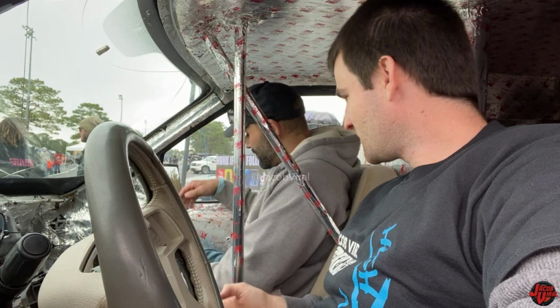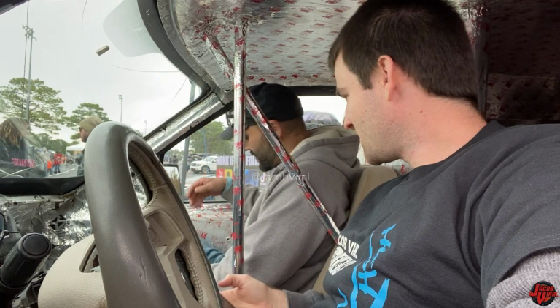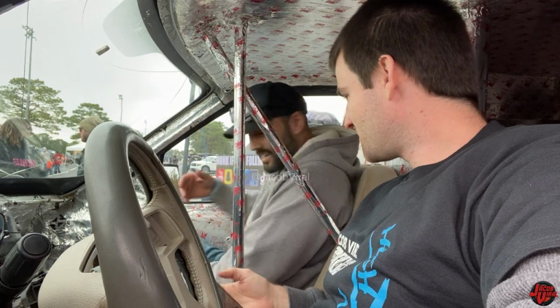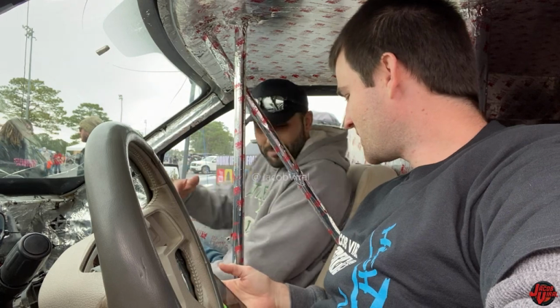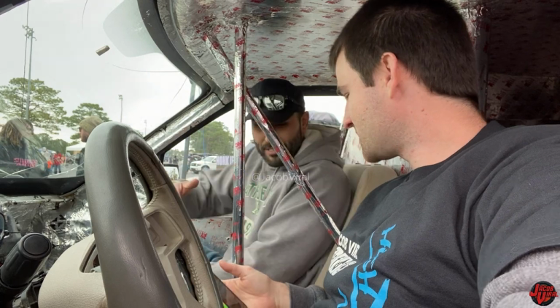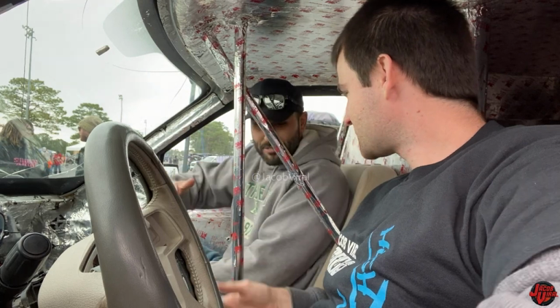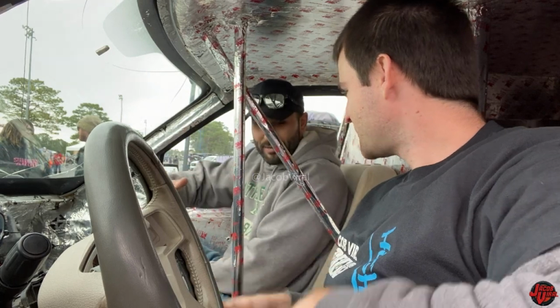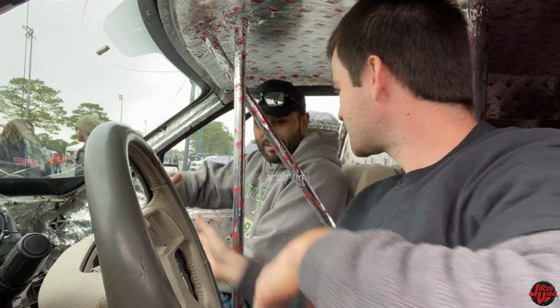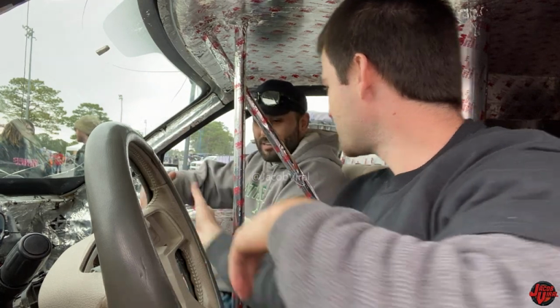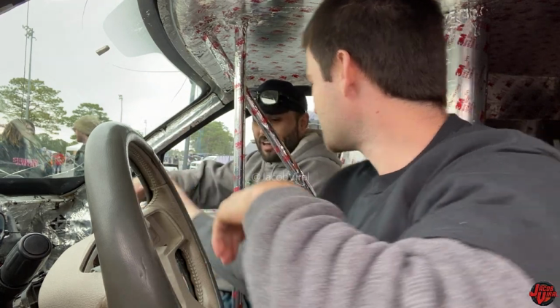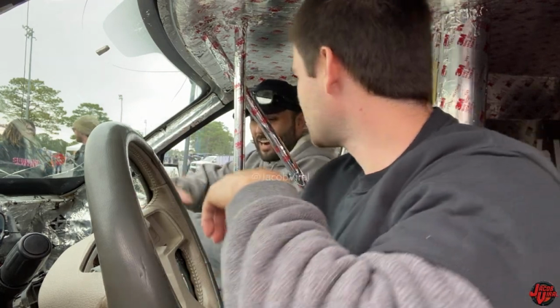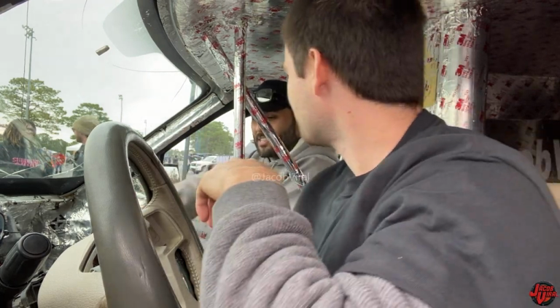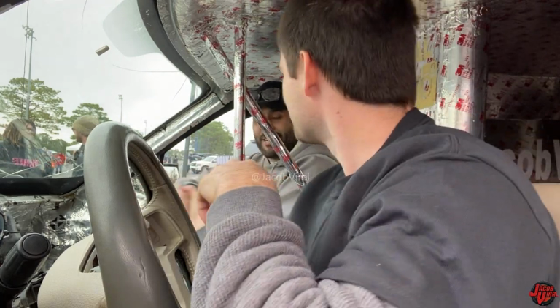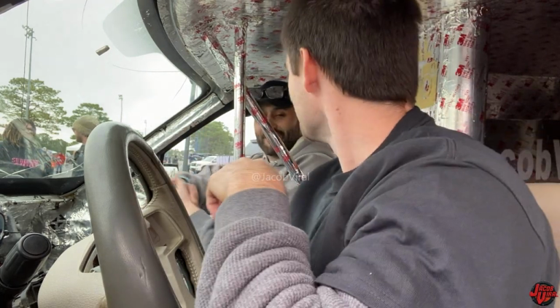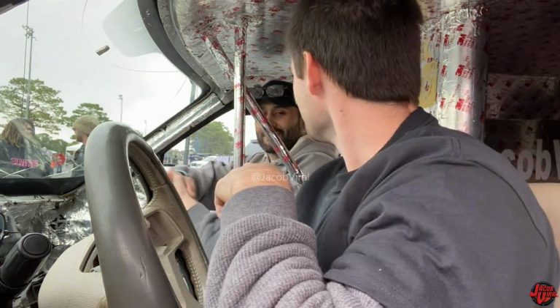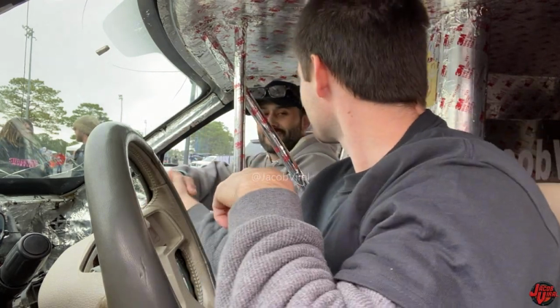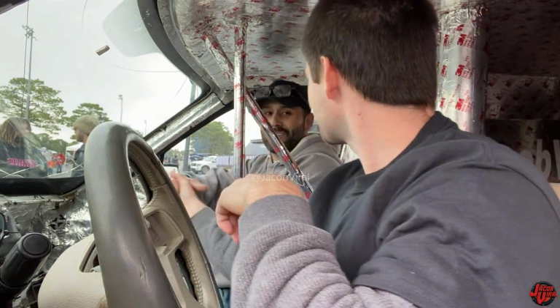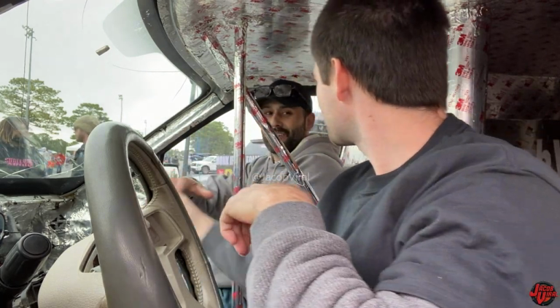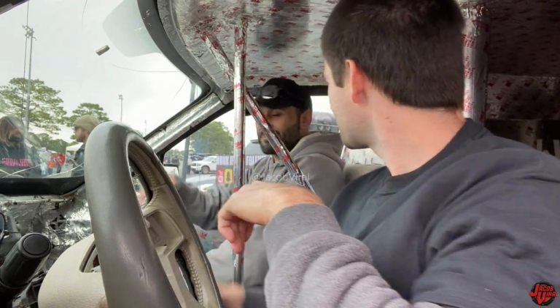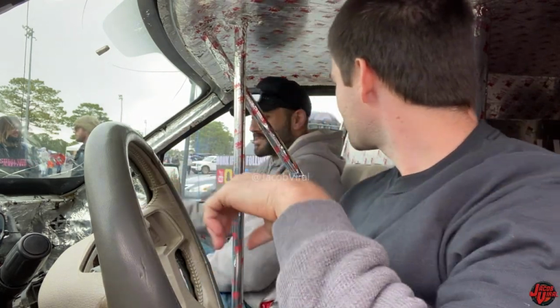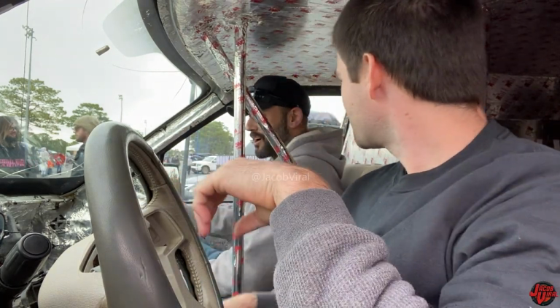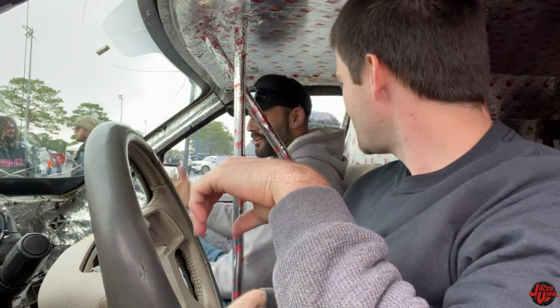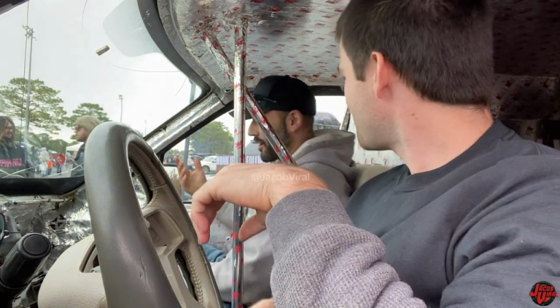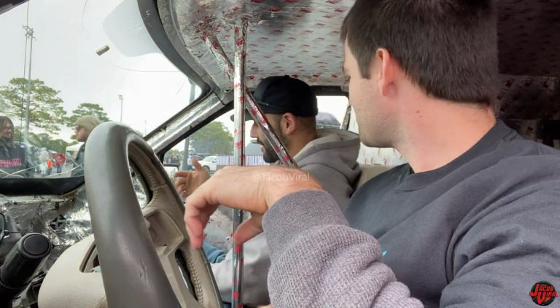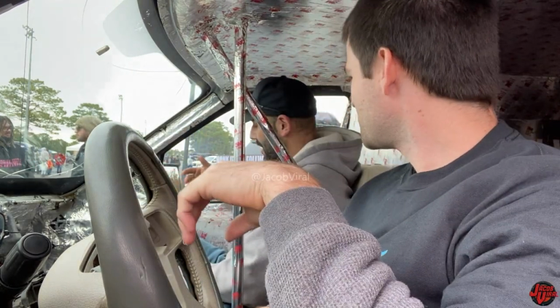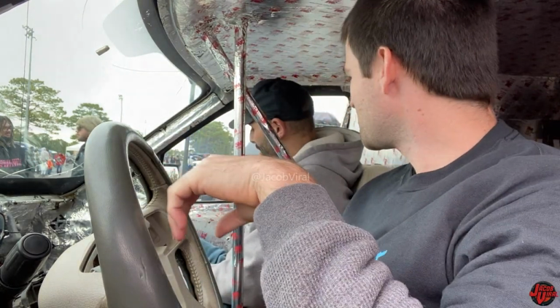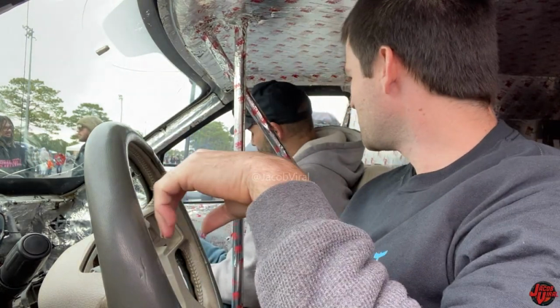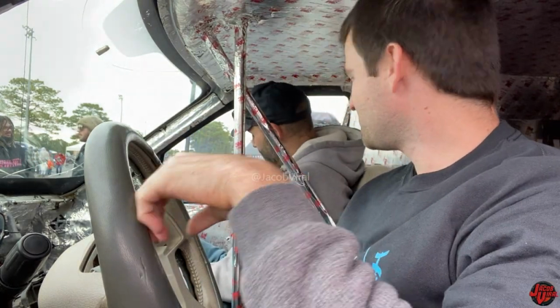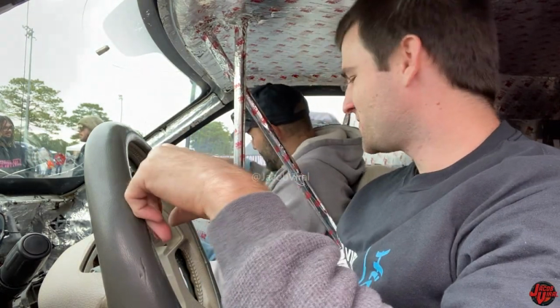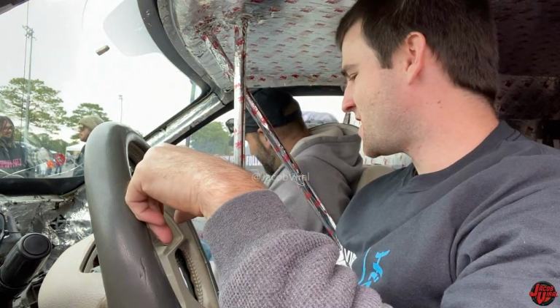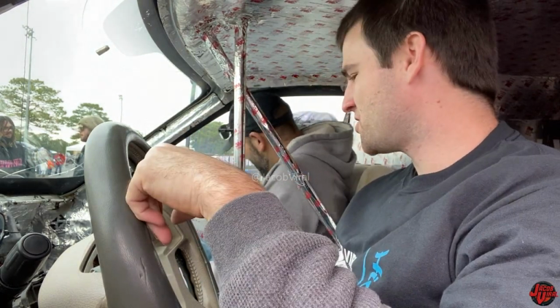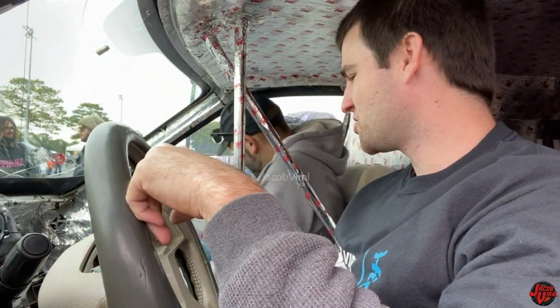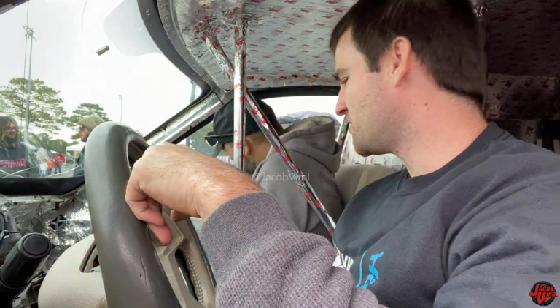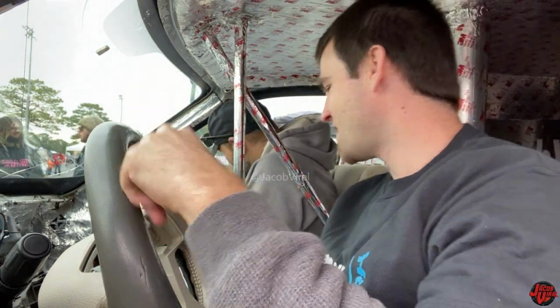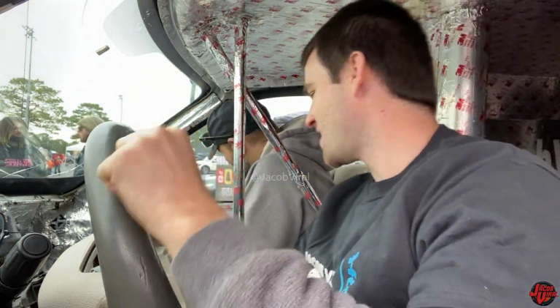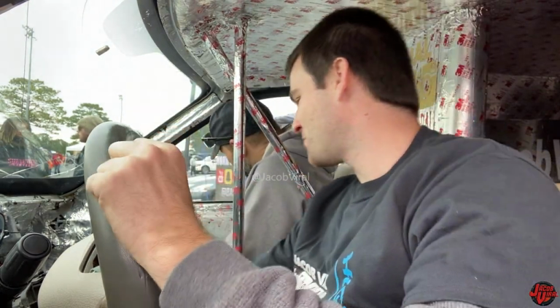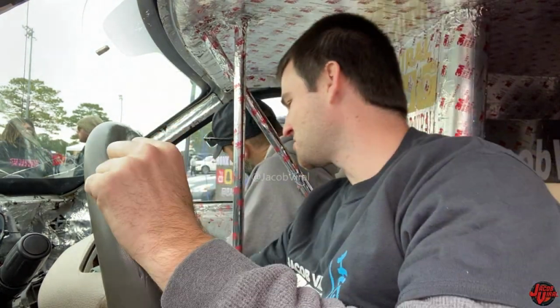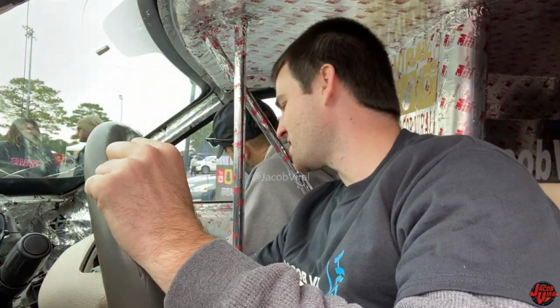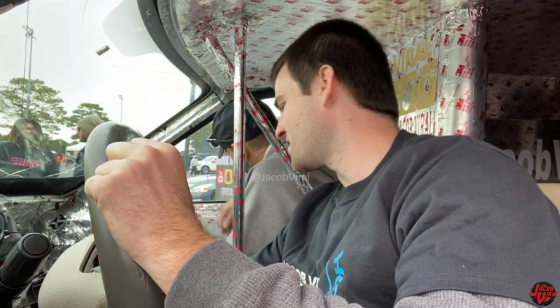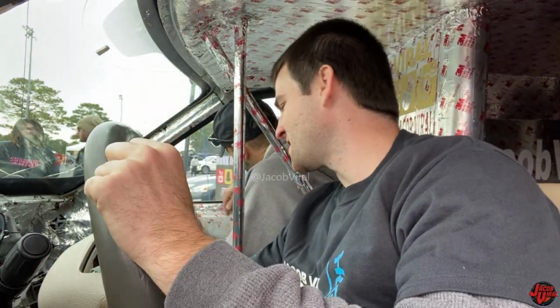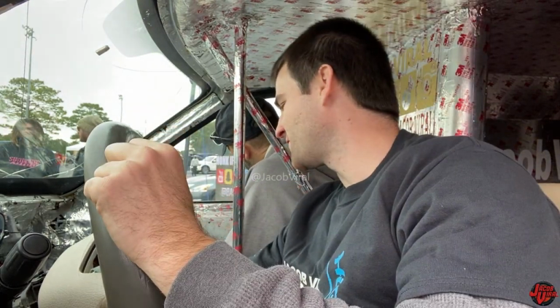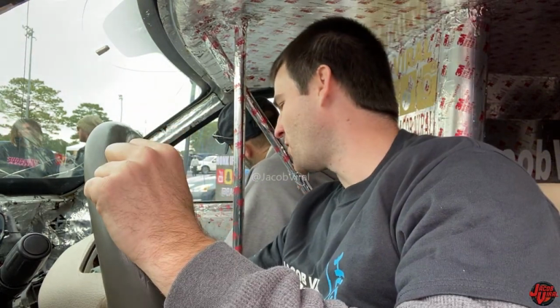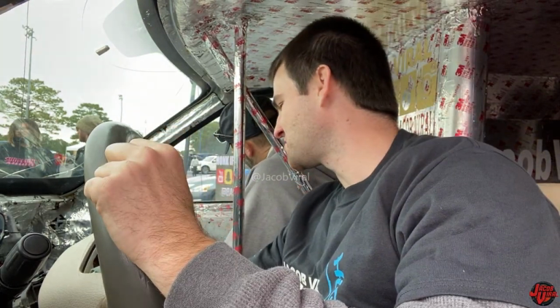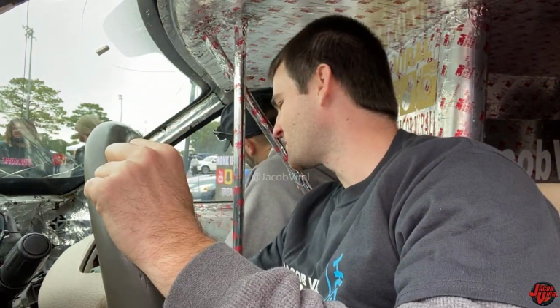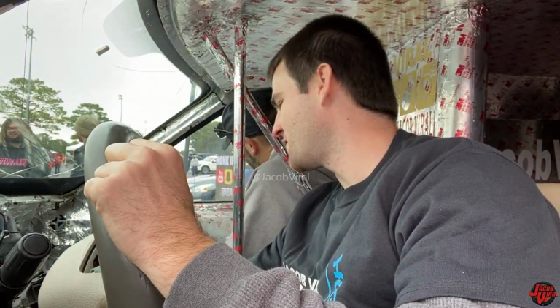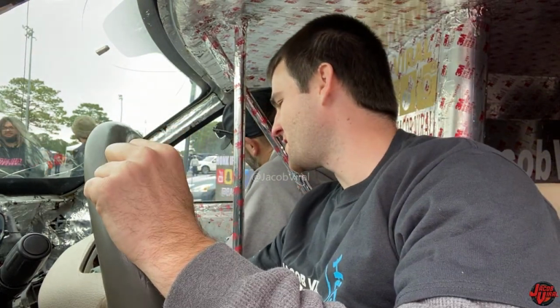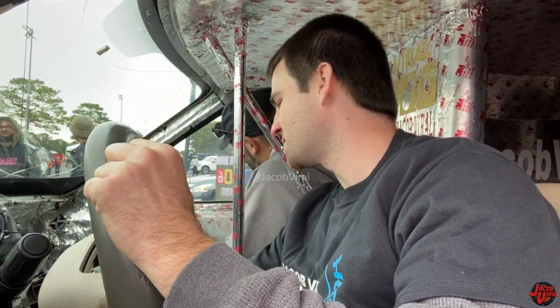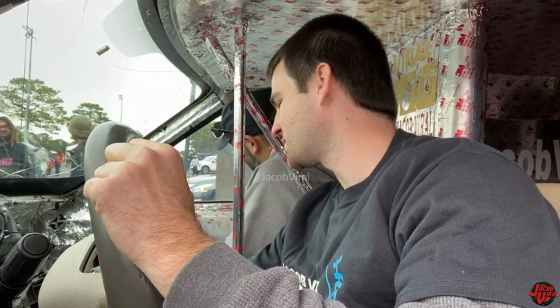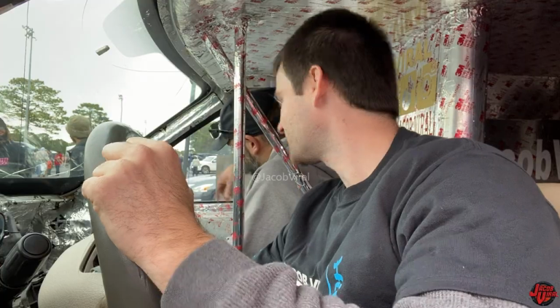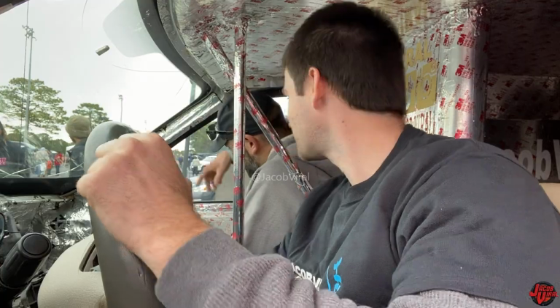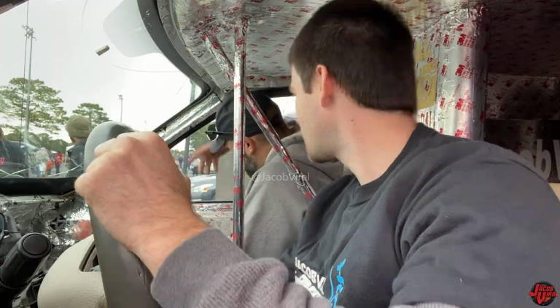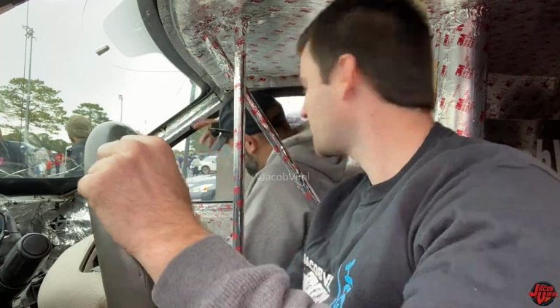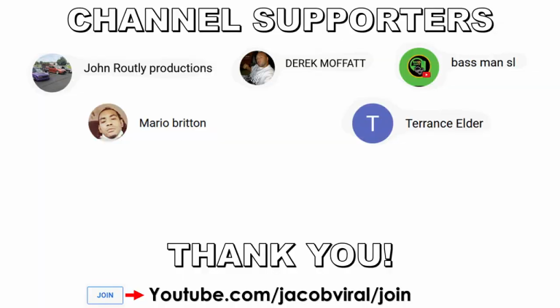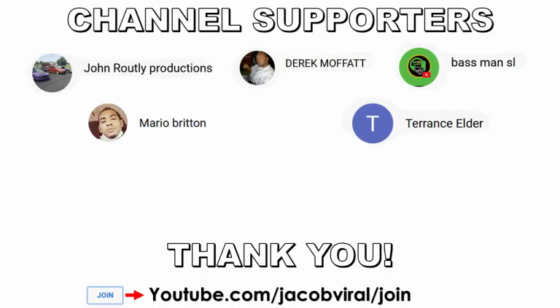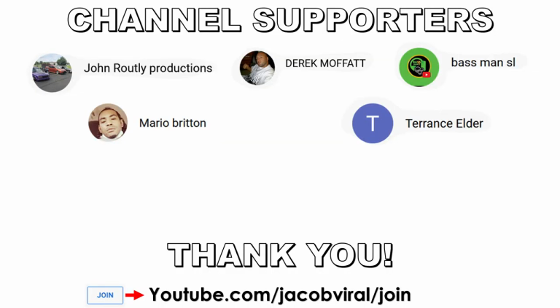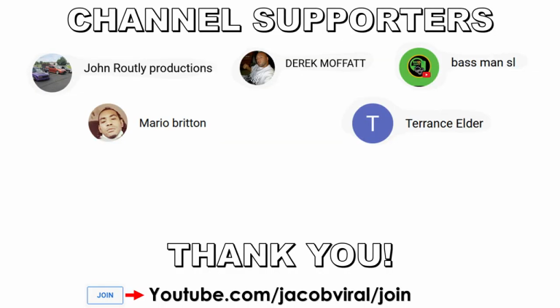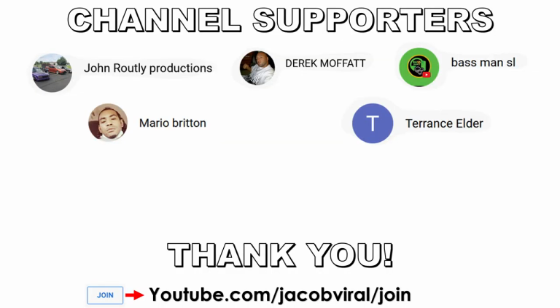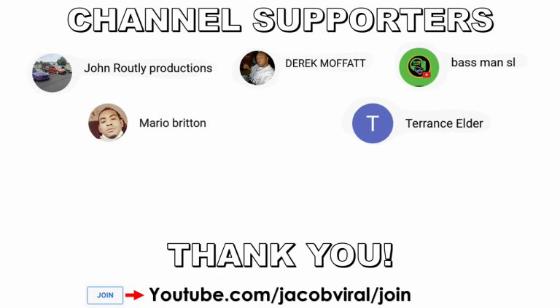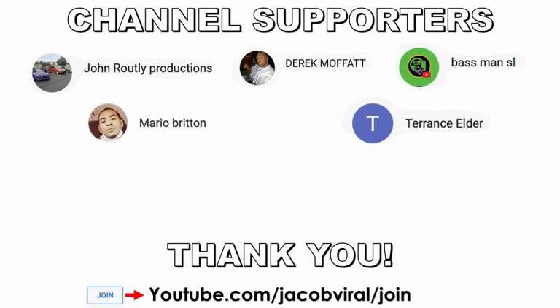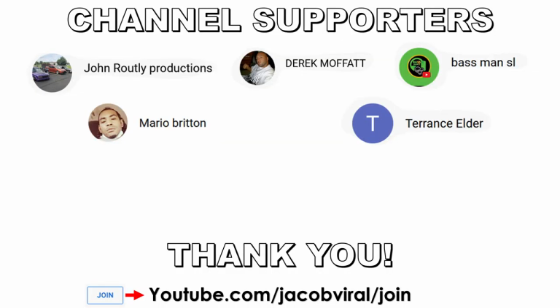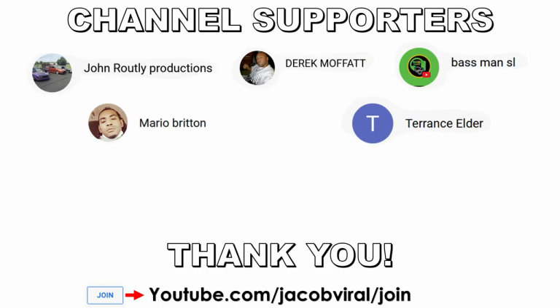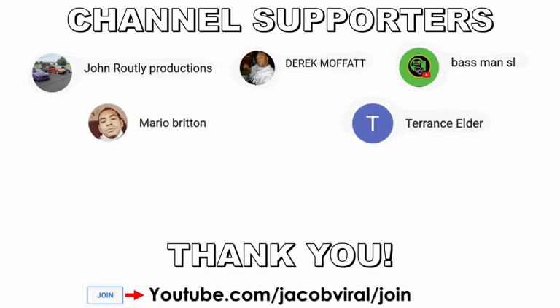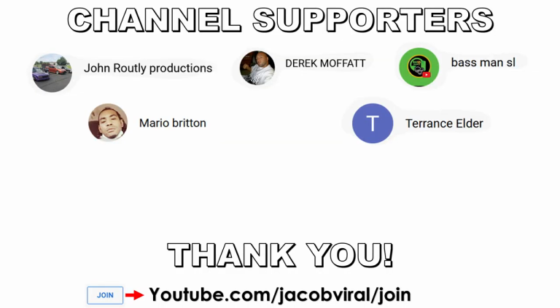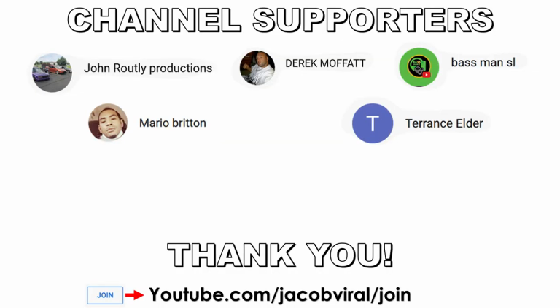Nice to meet you man. I could talk all day — you're good man. I appreciate it. Thanks for watching the videos. Thank you for watching everybody, as well as thank you to the channel supporters.